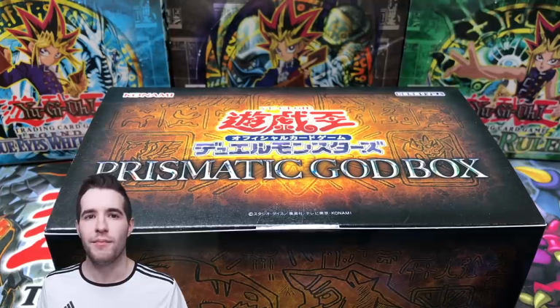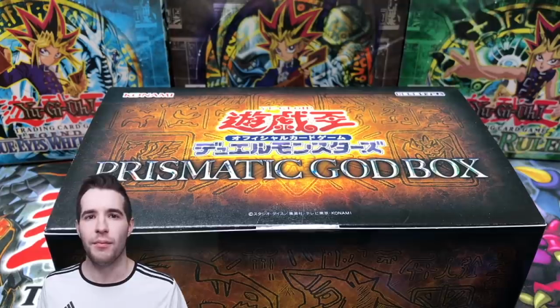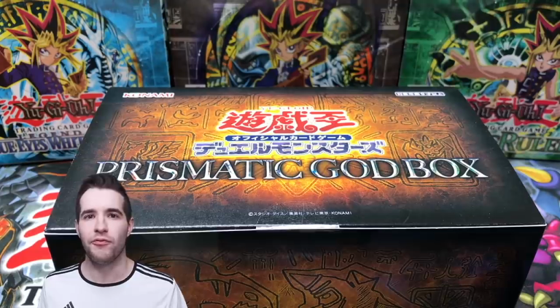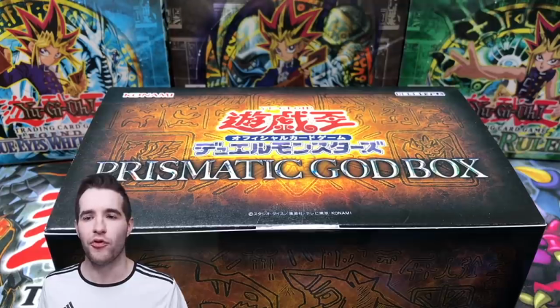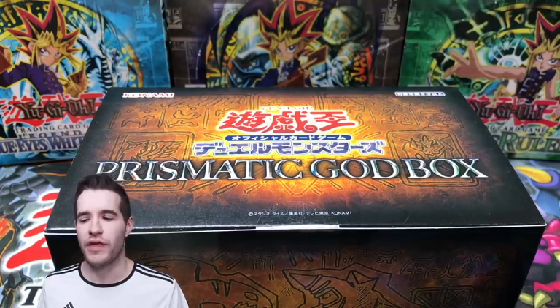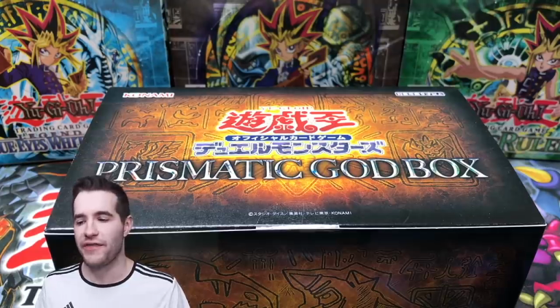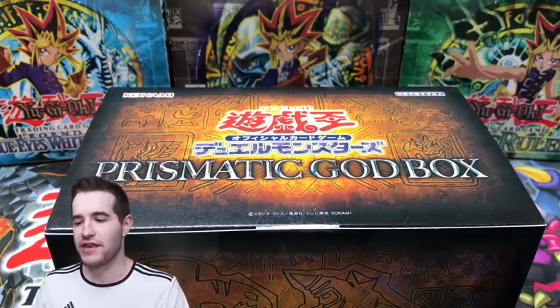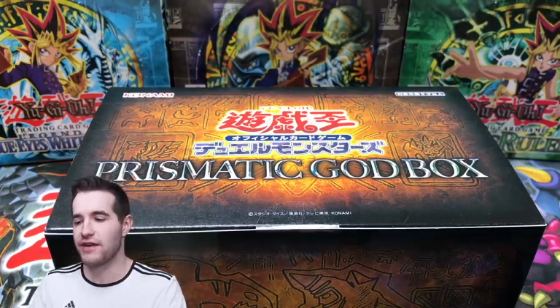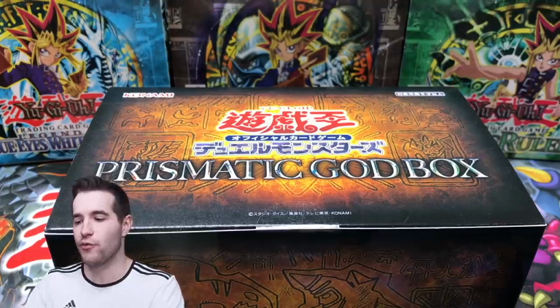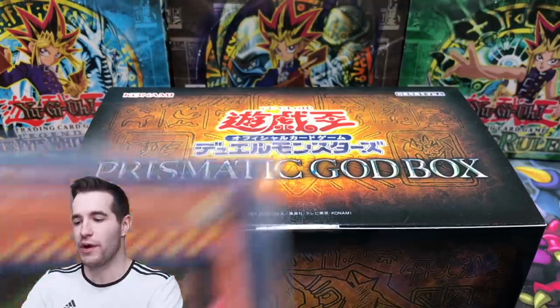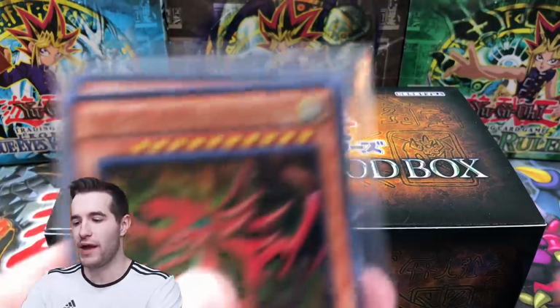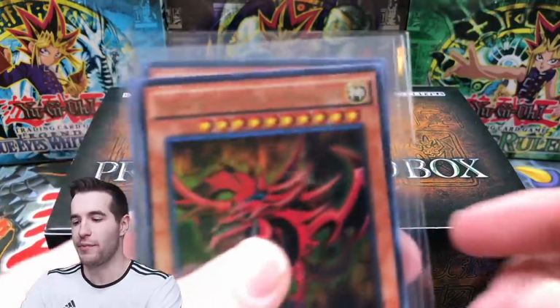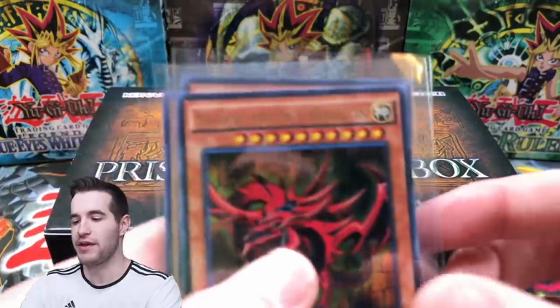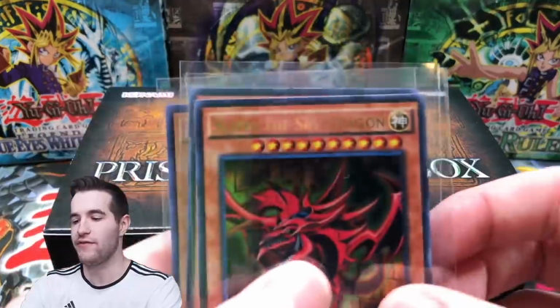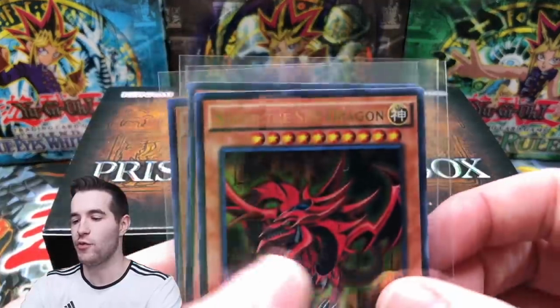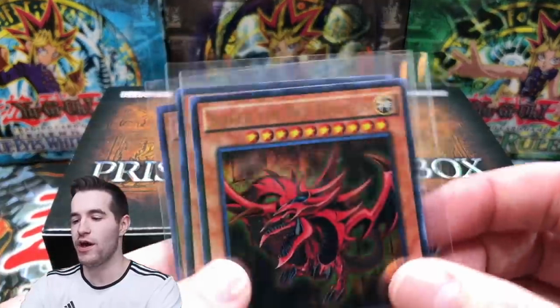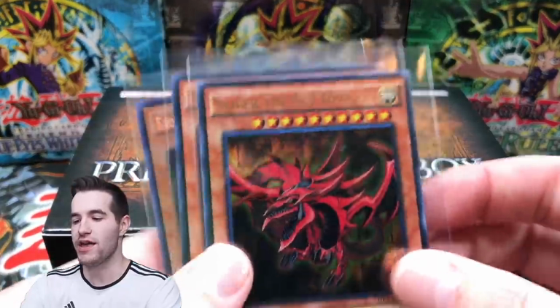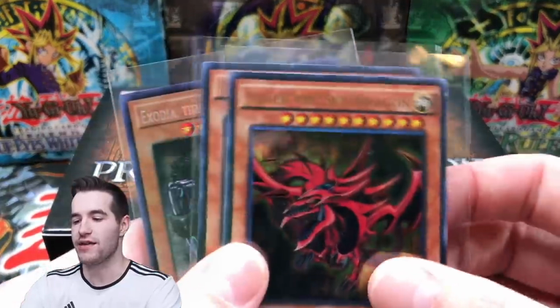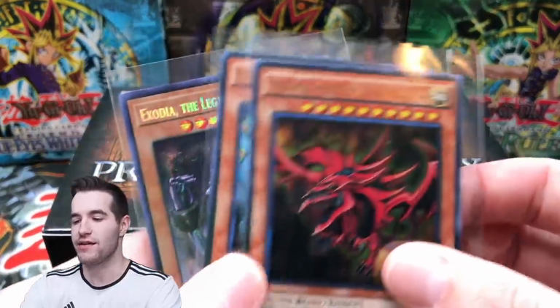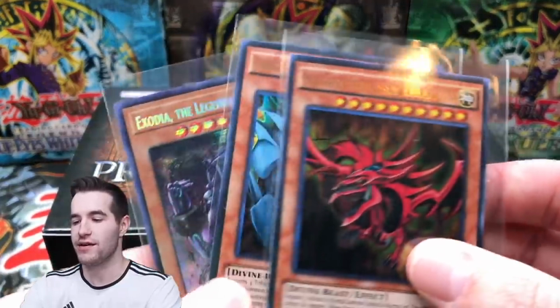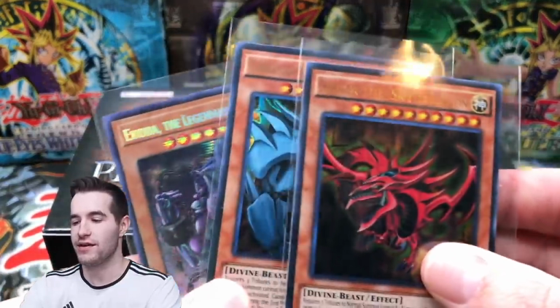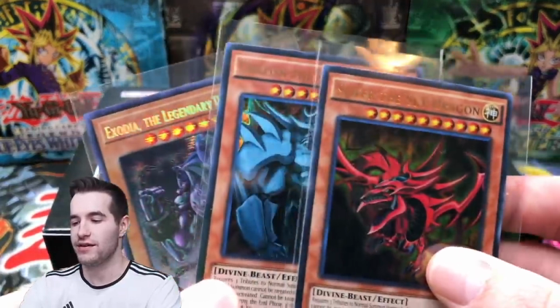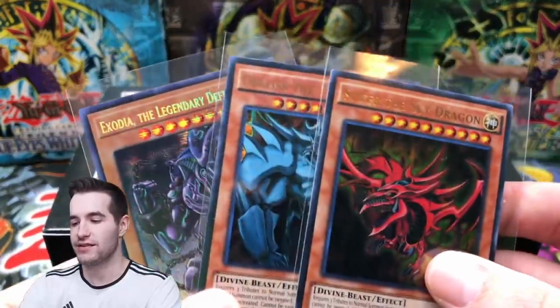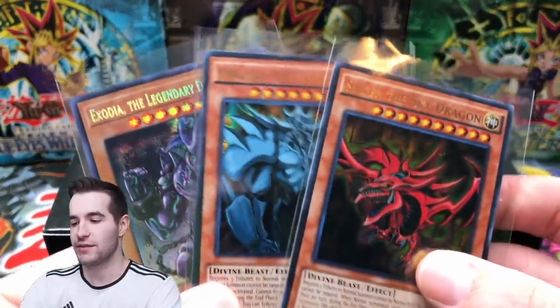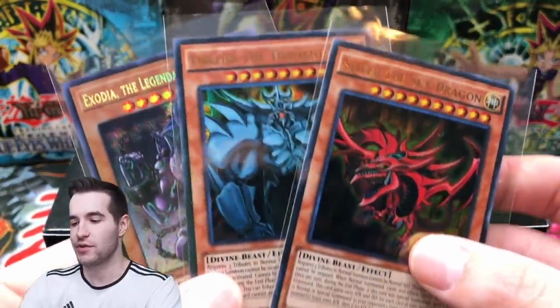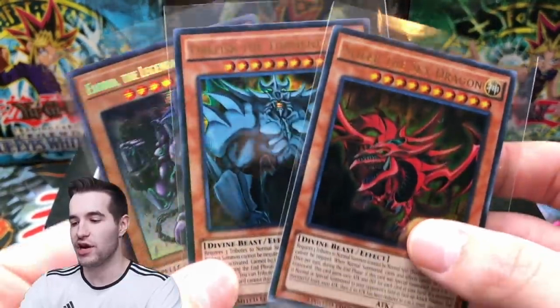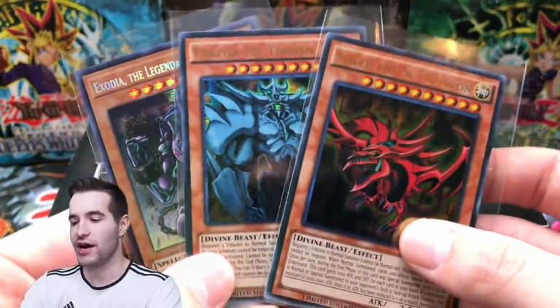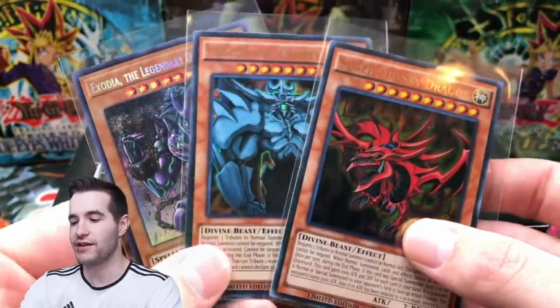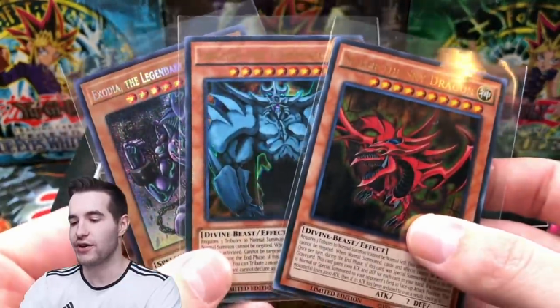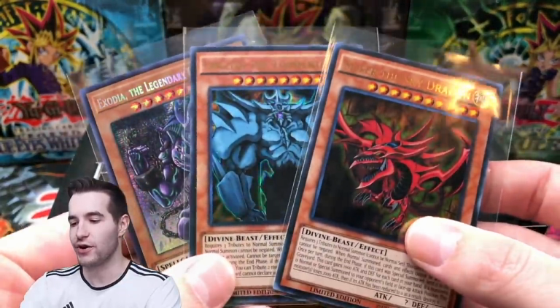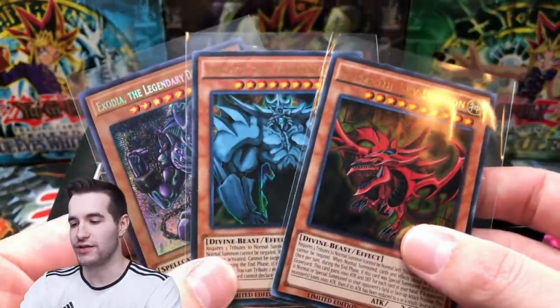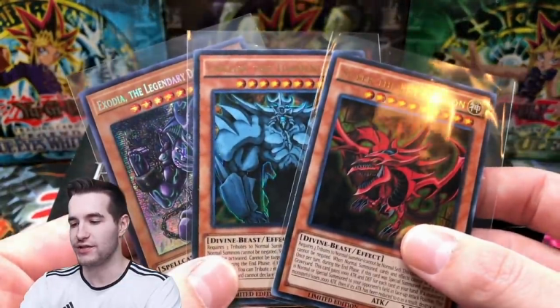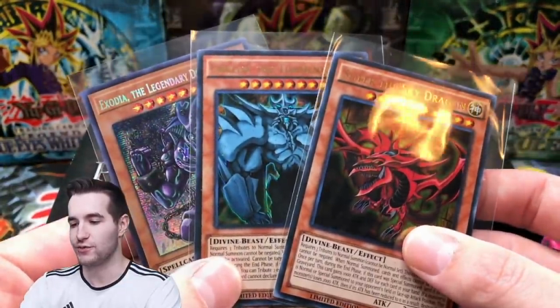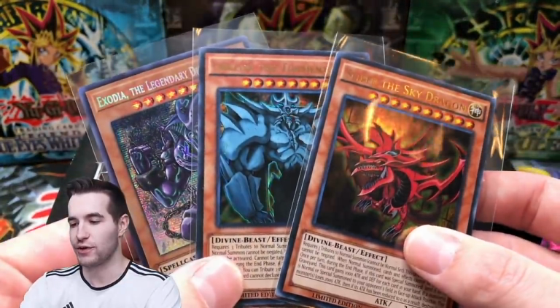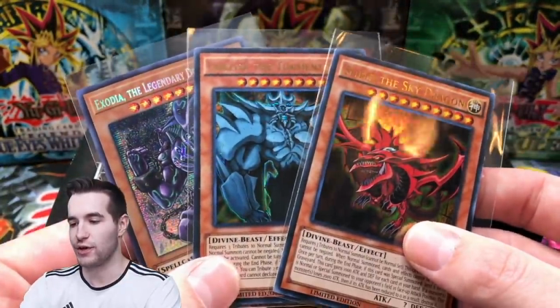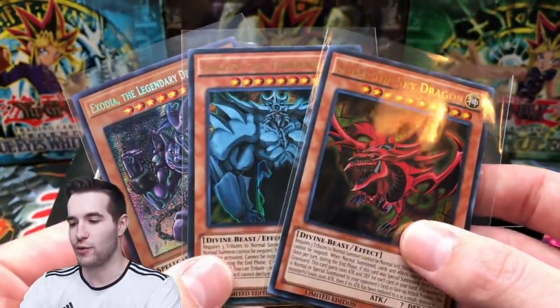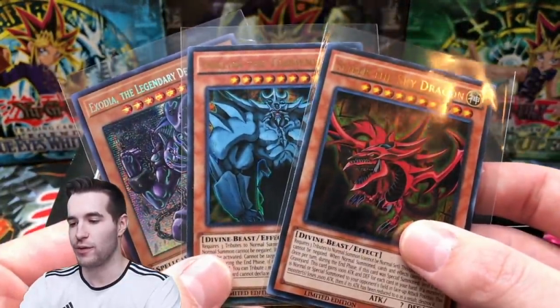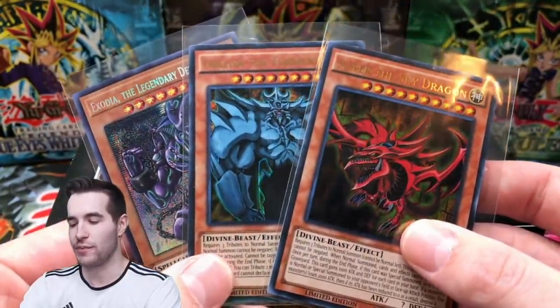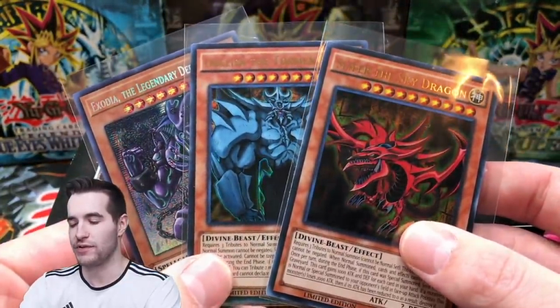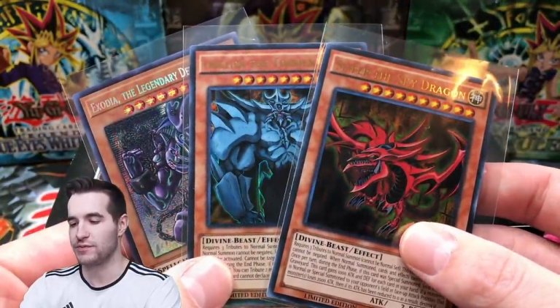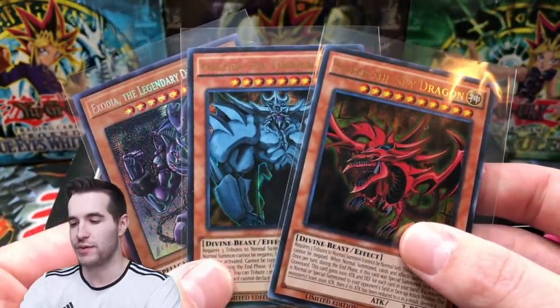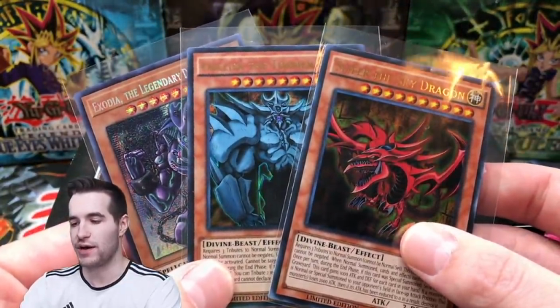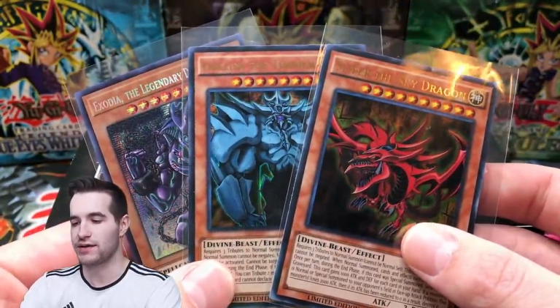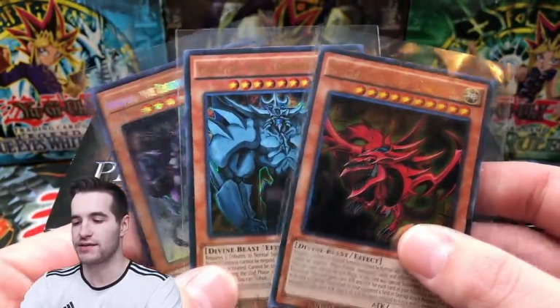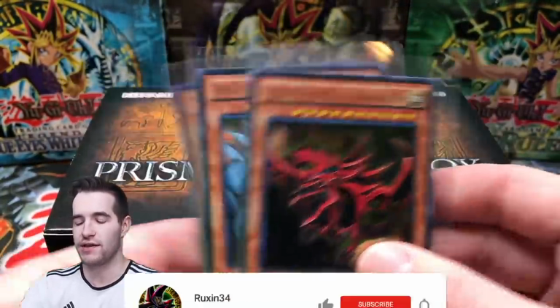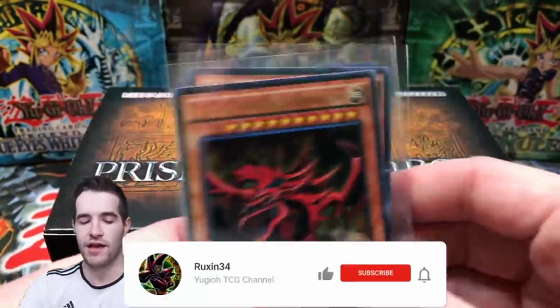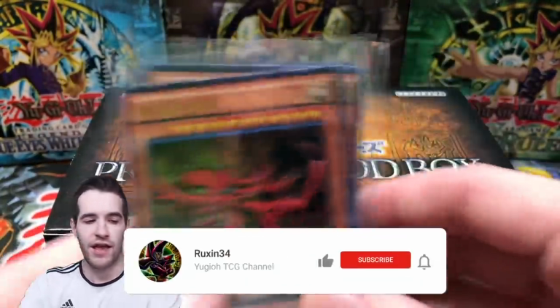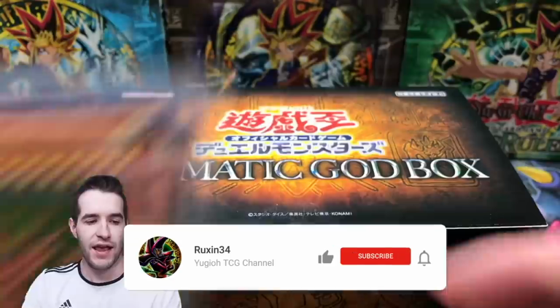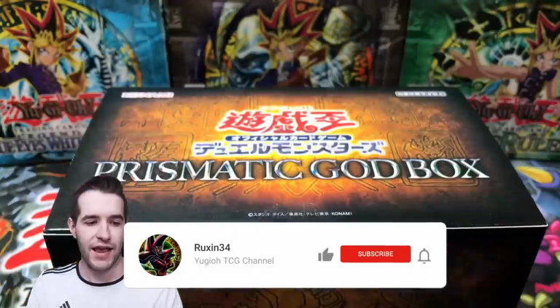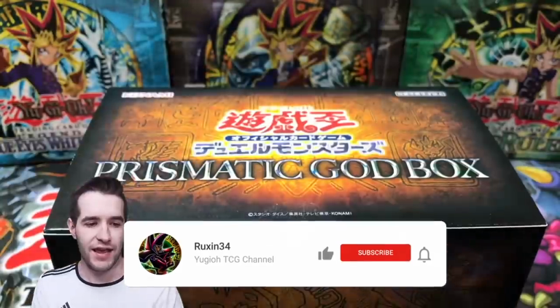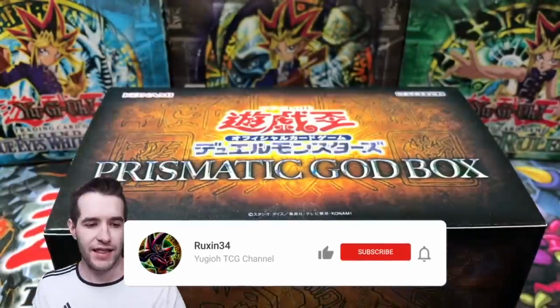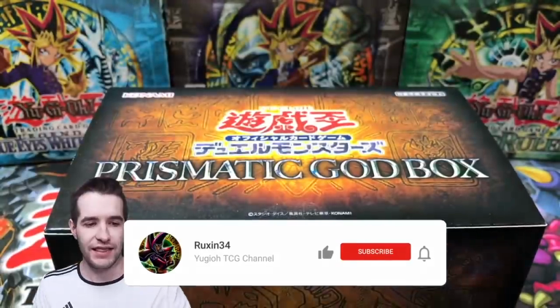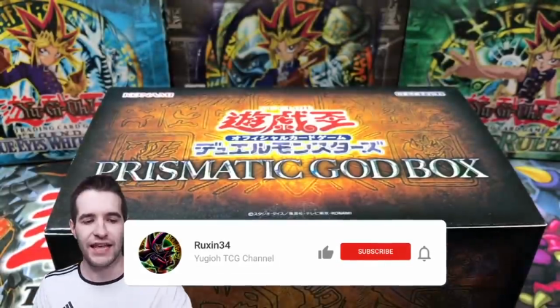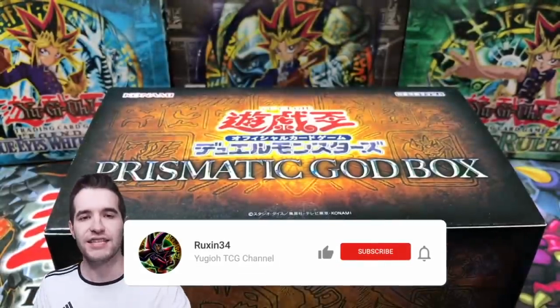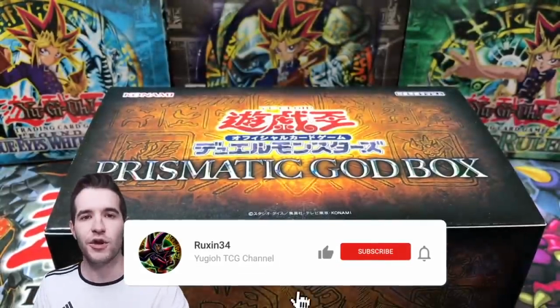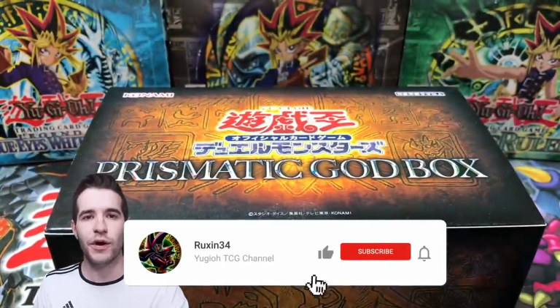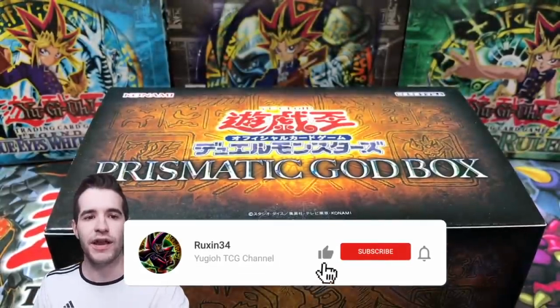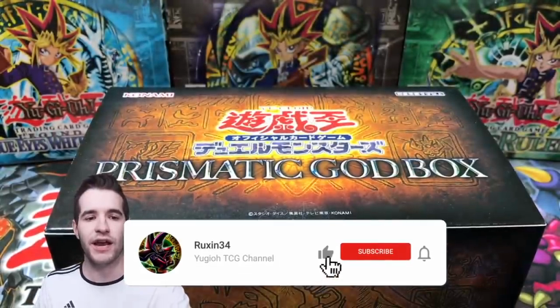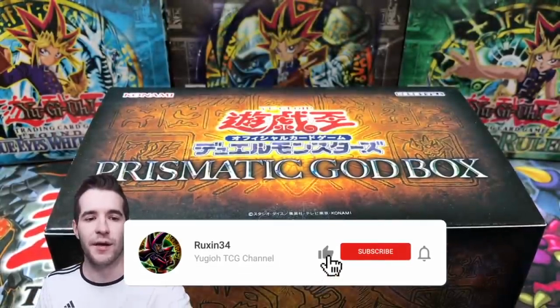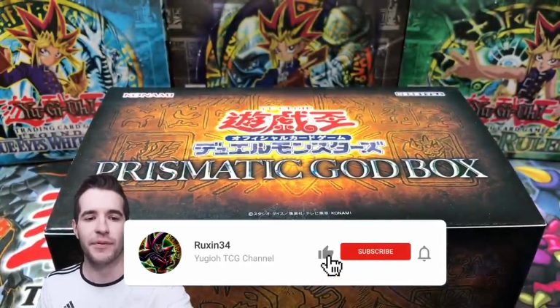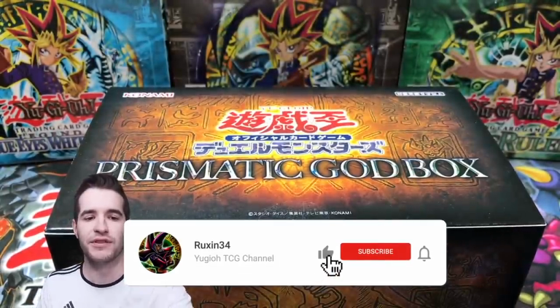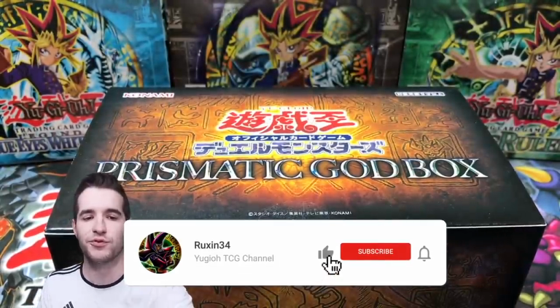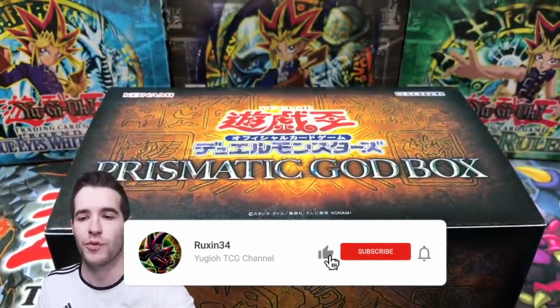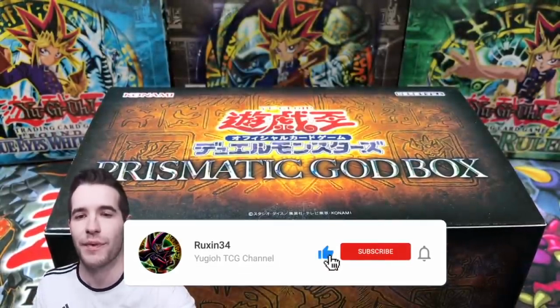Before that, the giveaway - I'll be giving away some God cards since we're going to open up this box. Let's go ahead and hop into it.